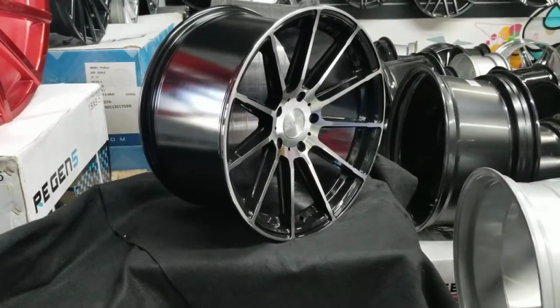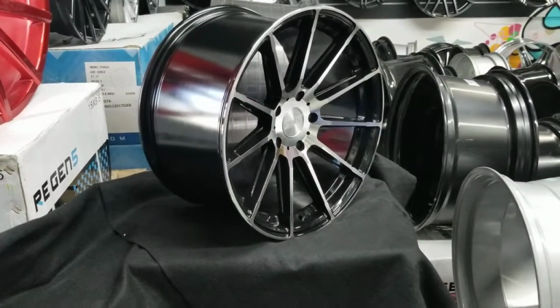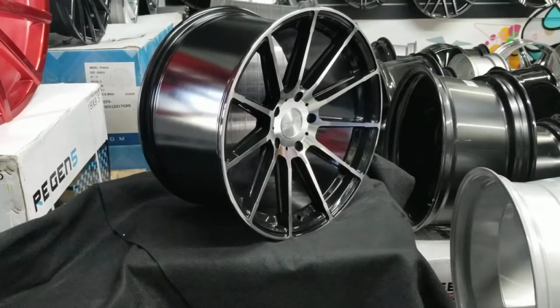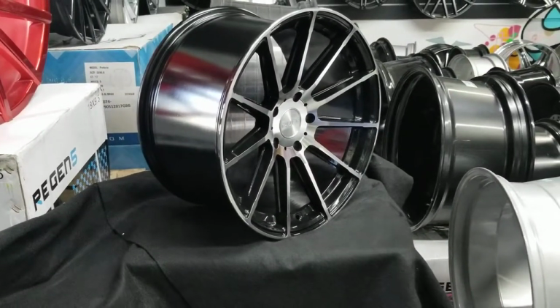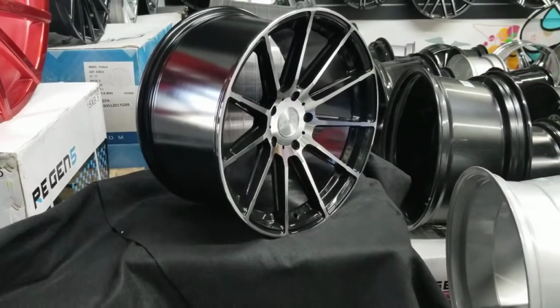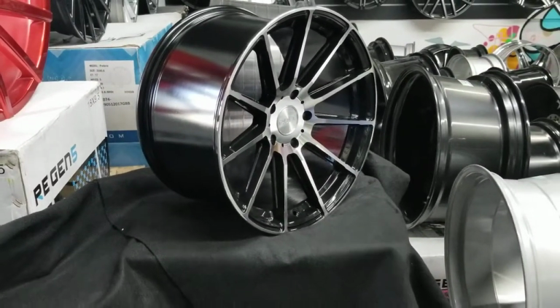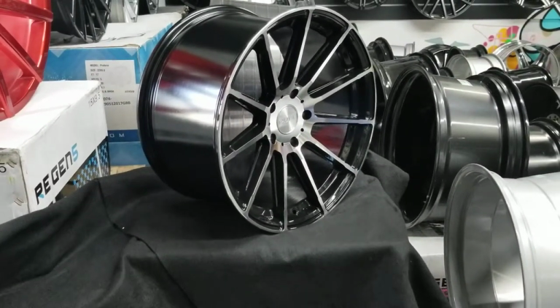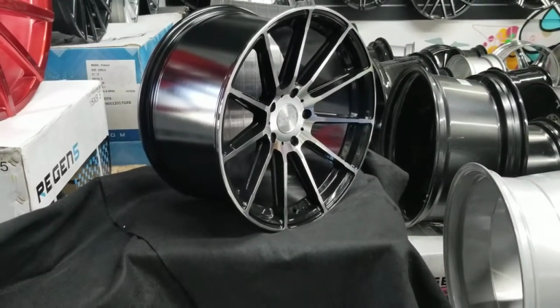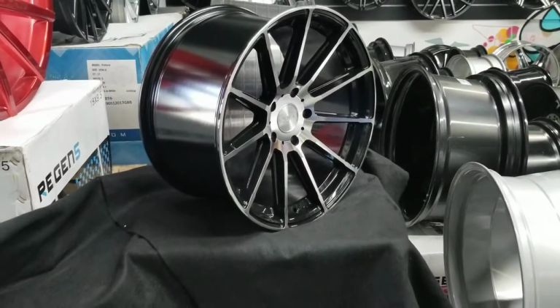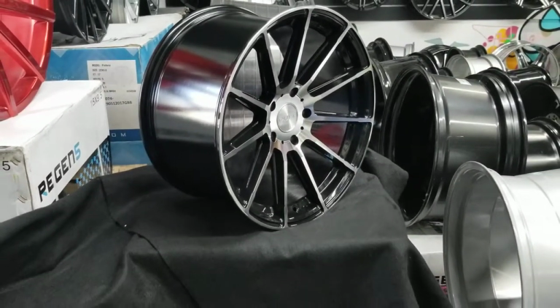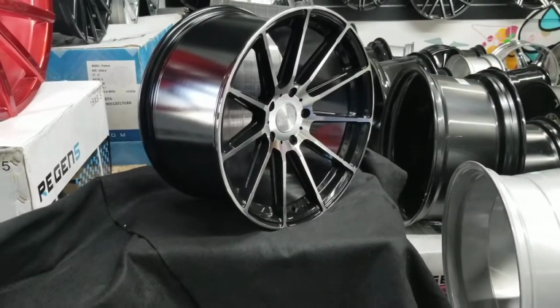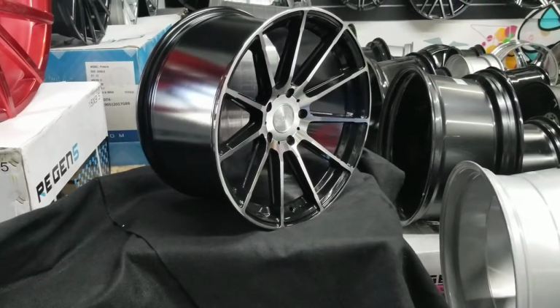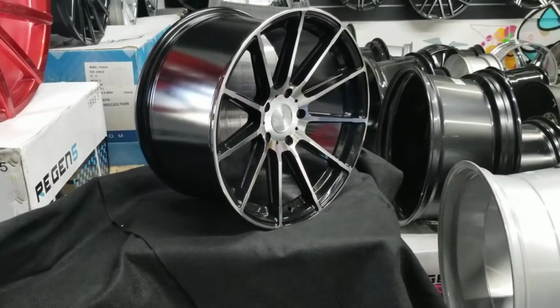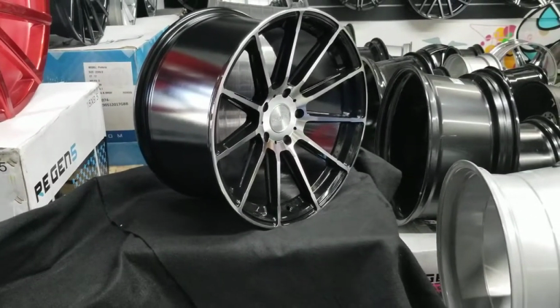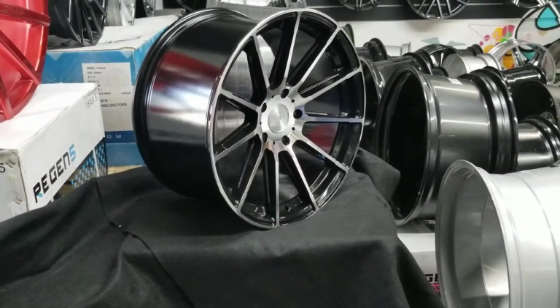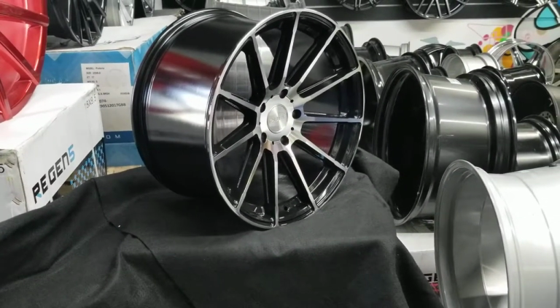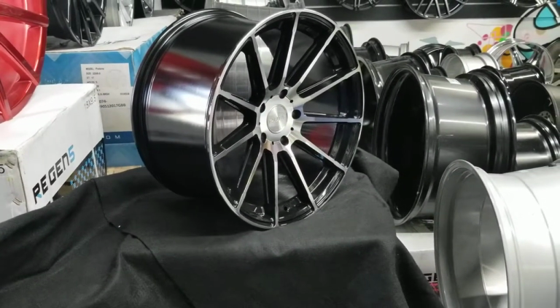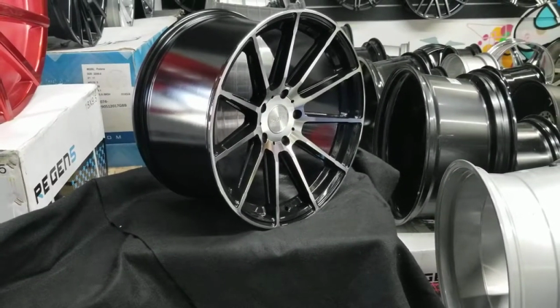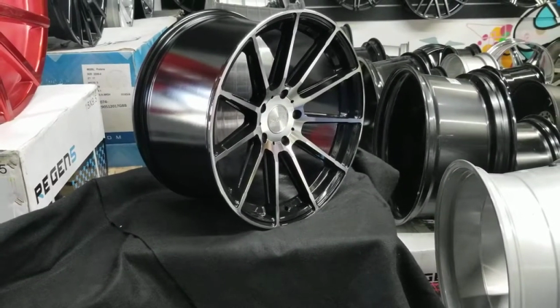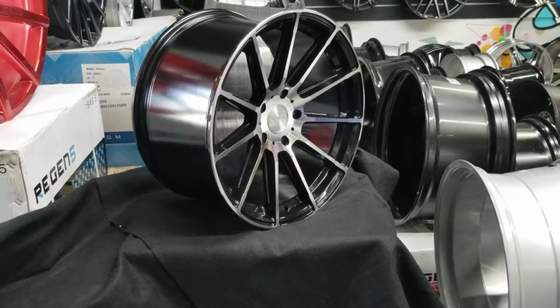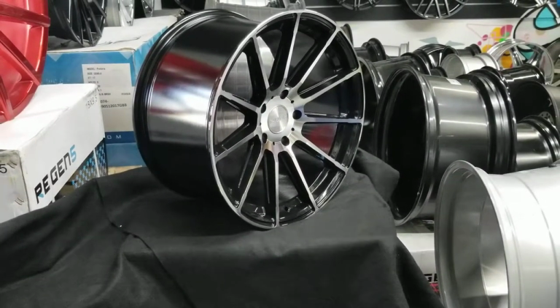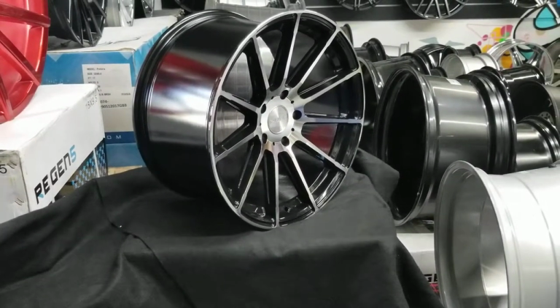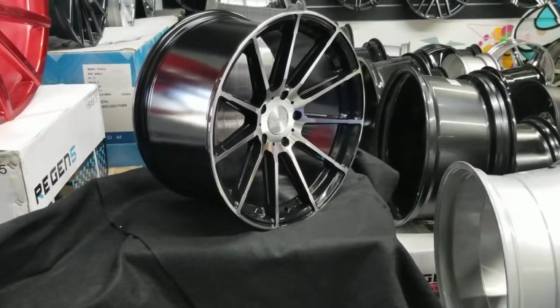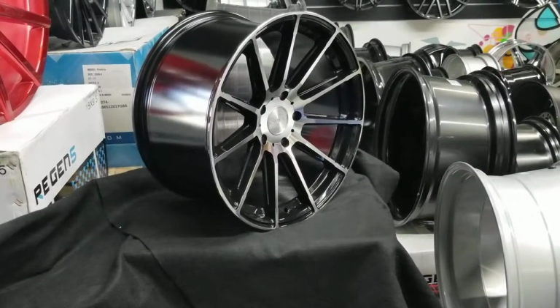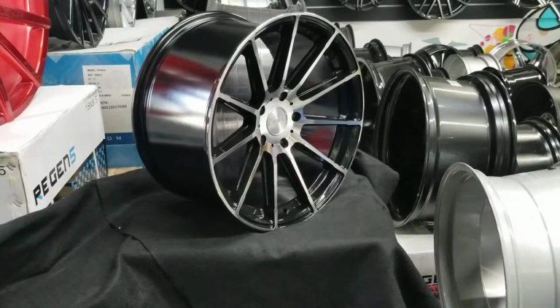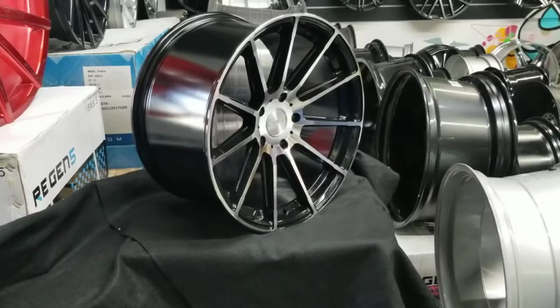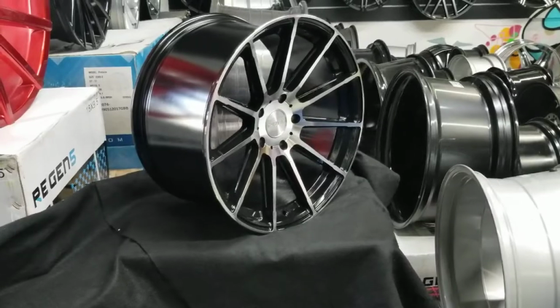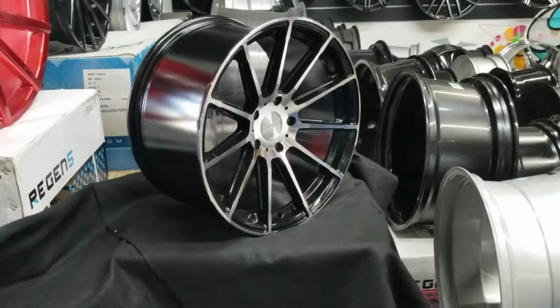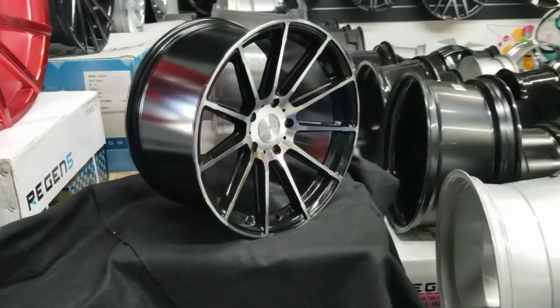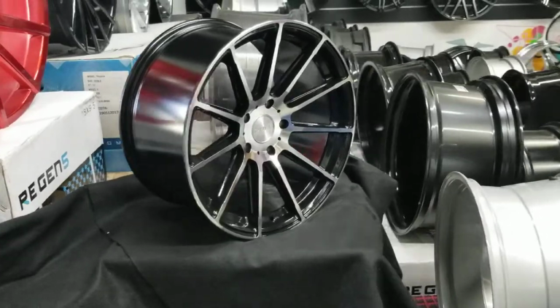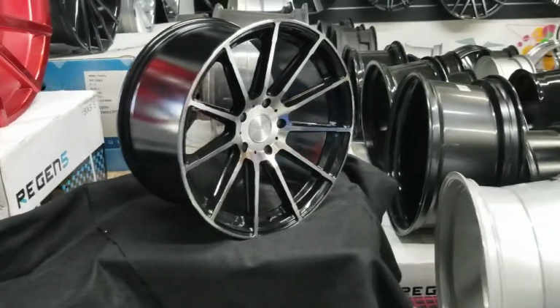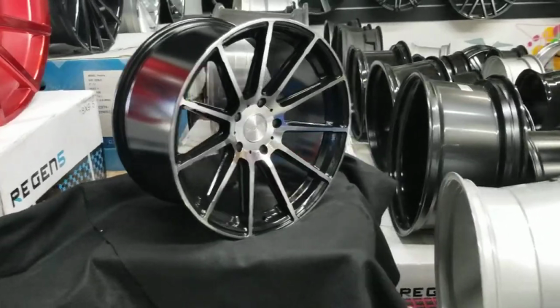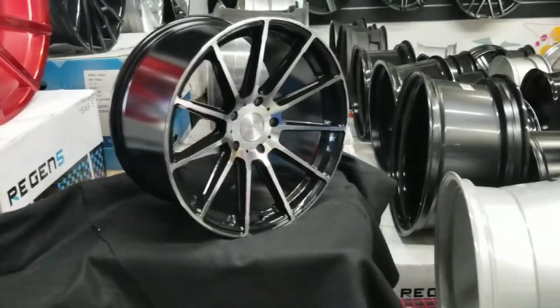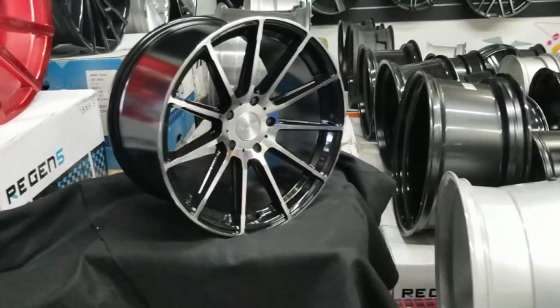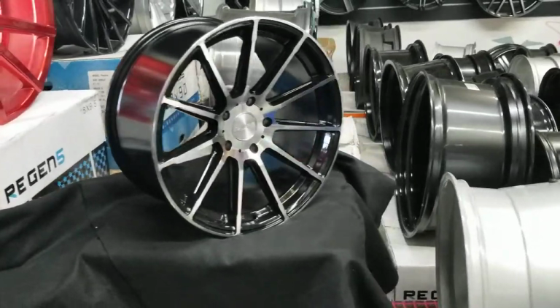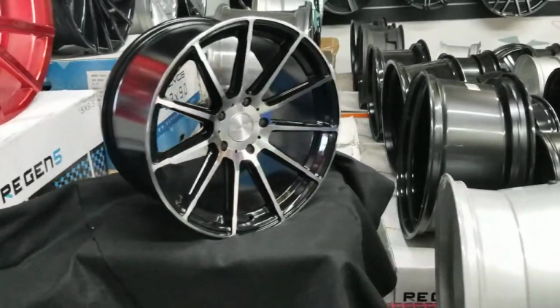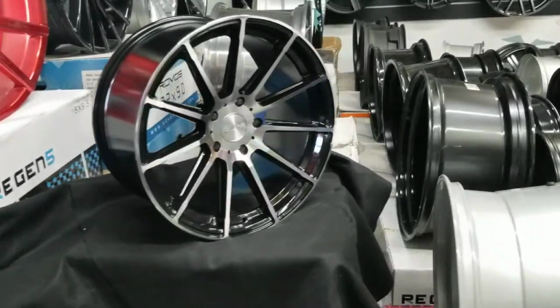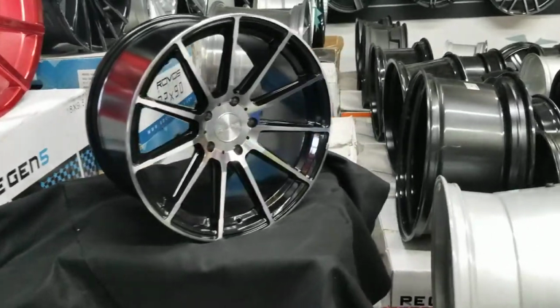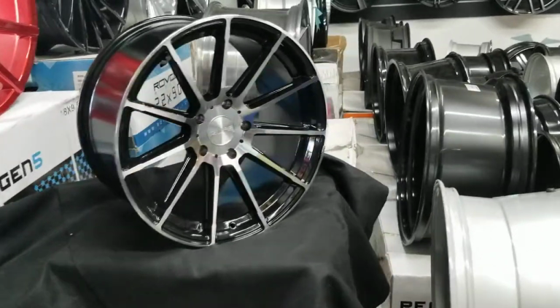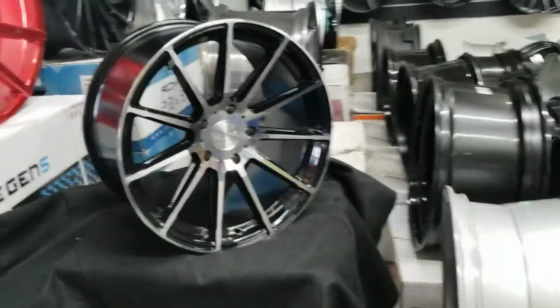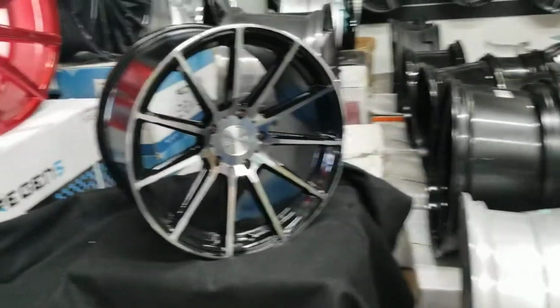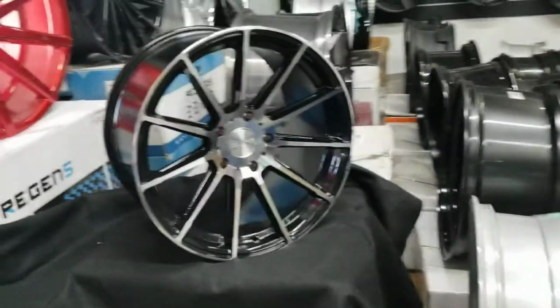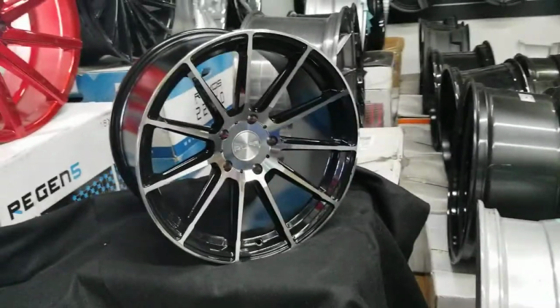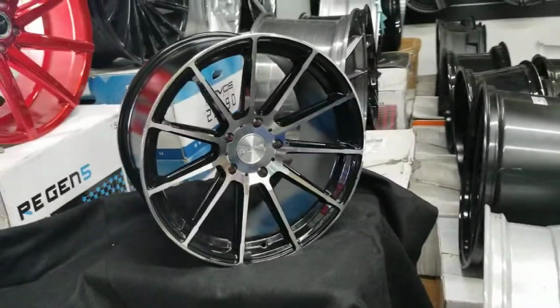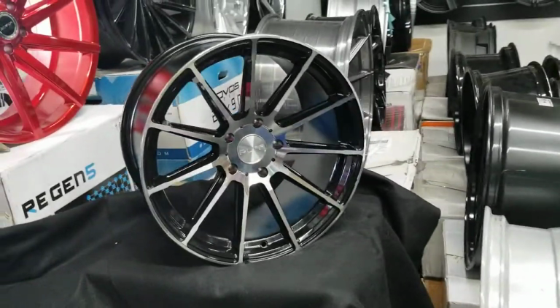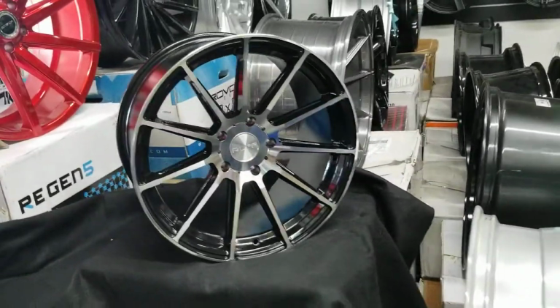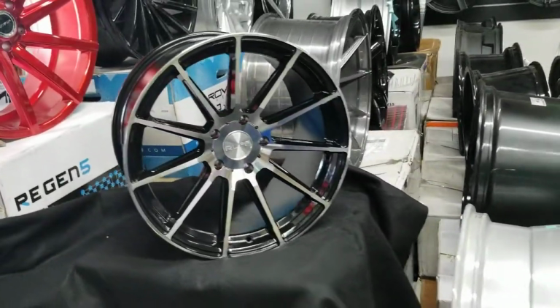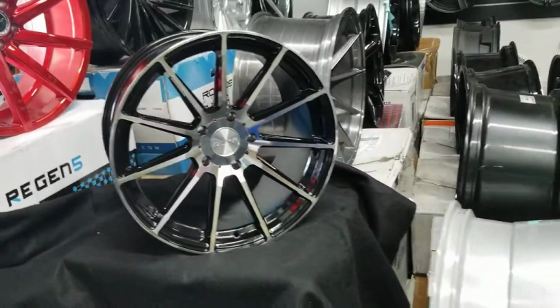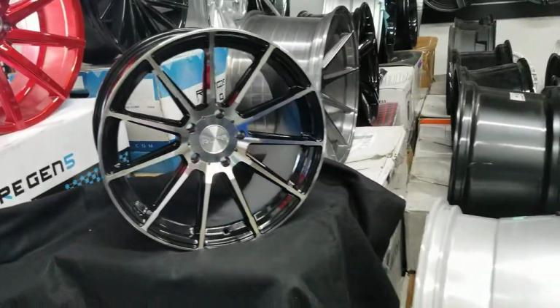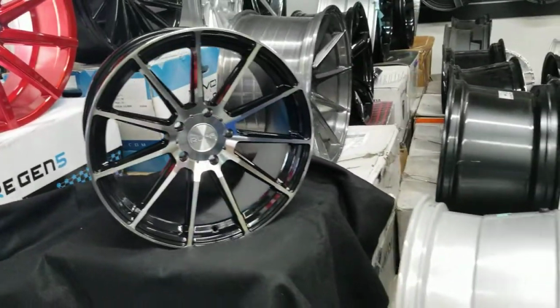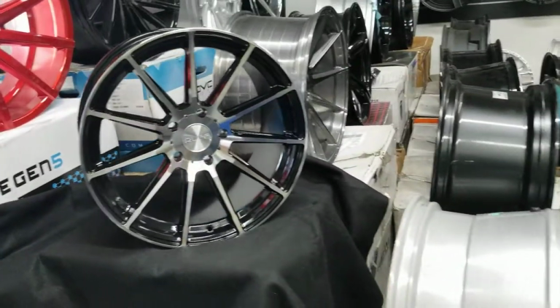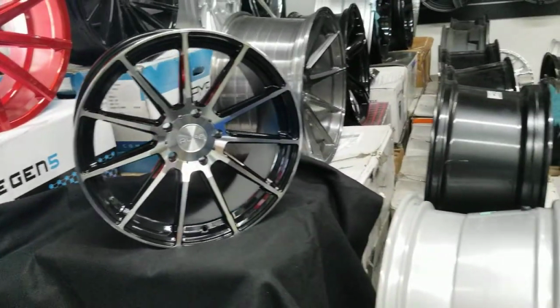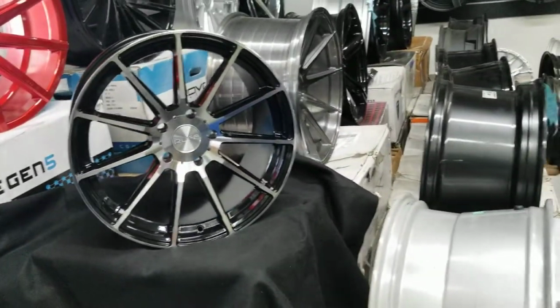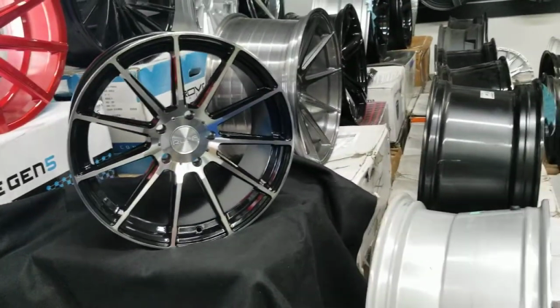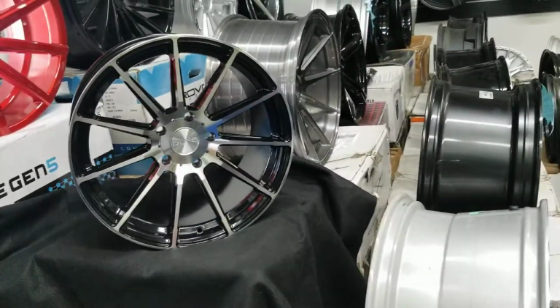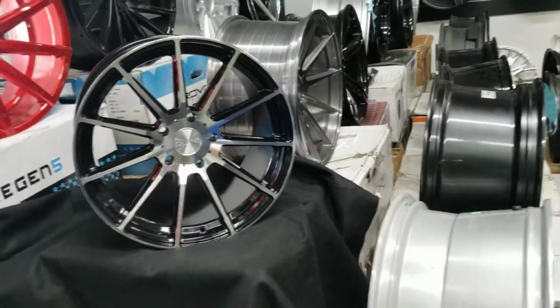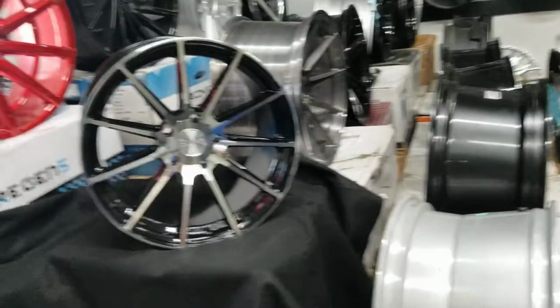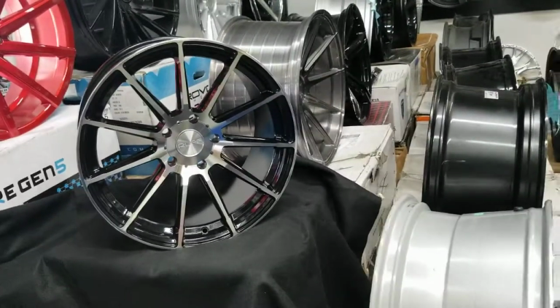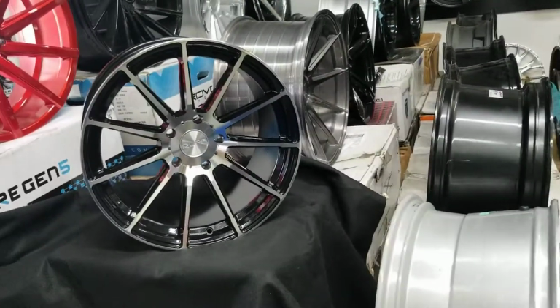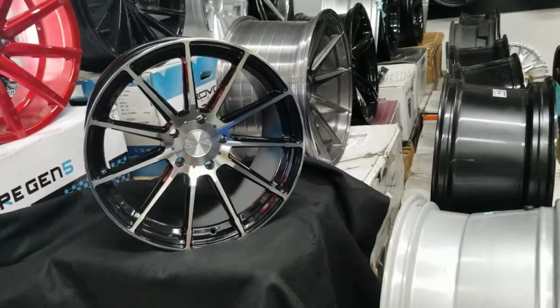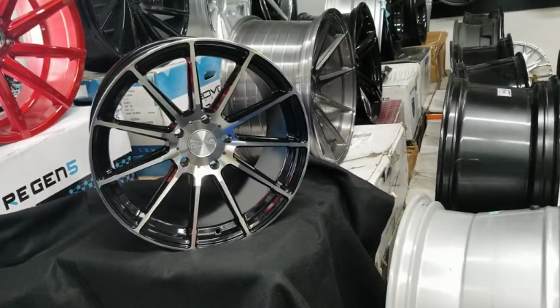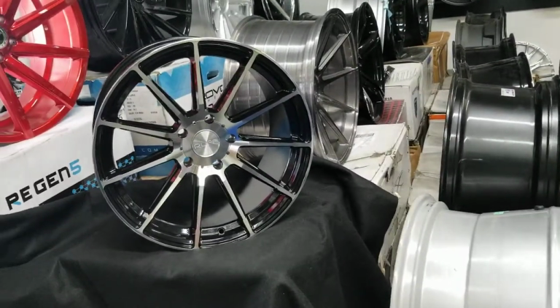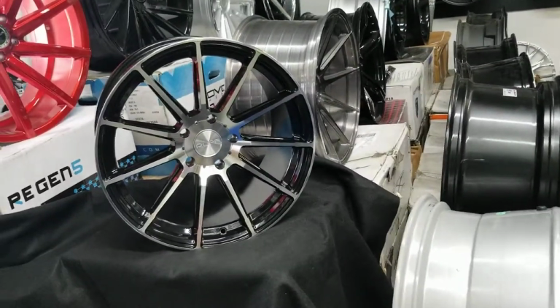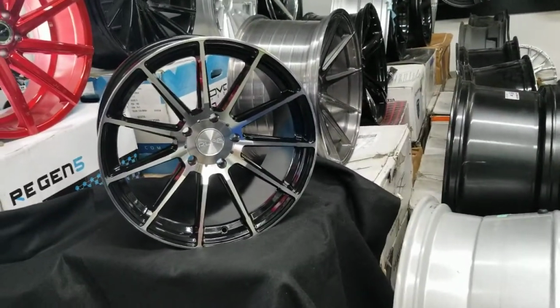It's an 18 by 10 in the back. It has a nice concave on it — it's kind of rare for an 18 inch wheel.